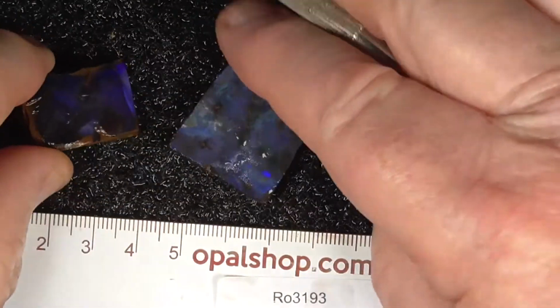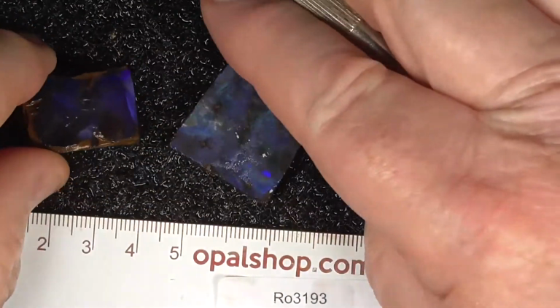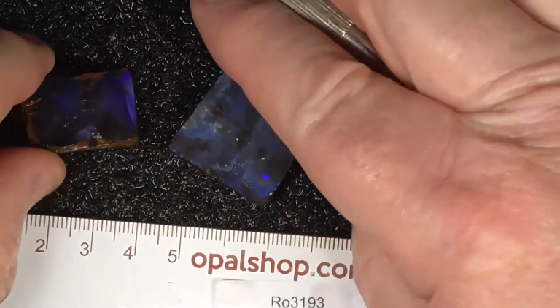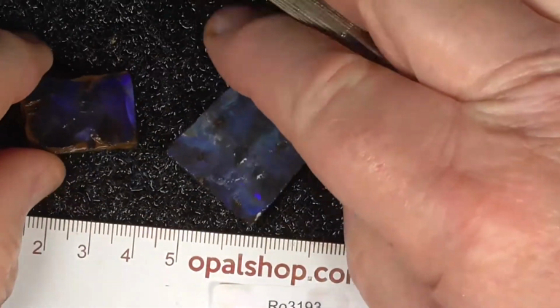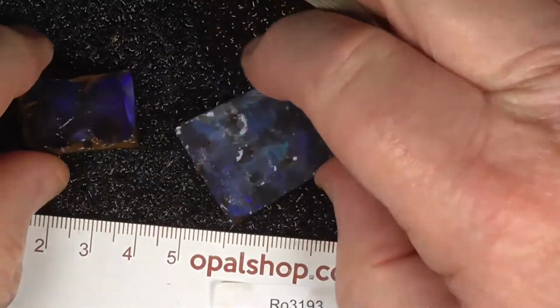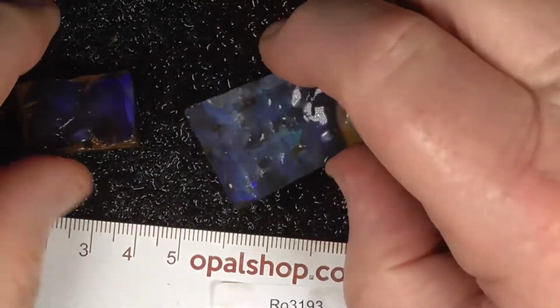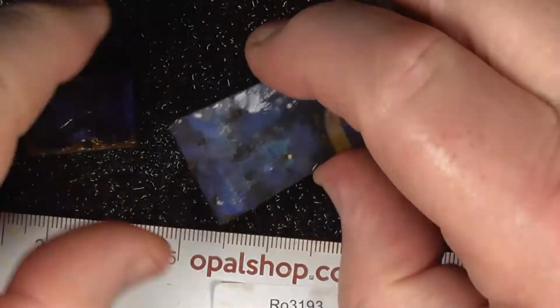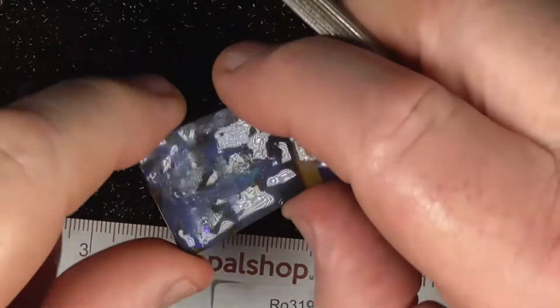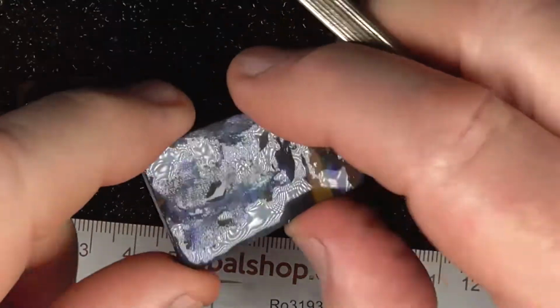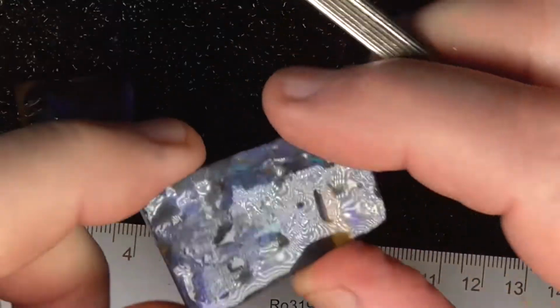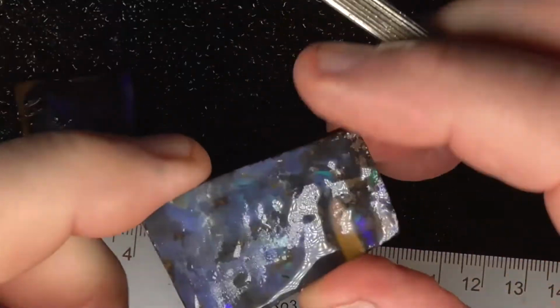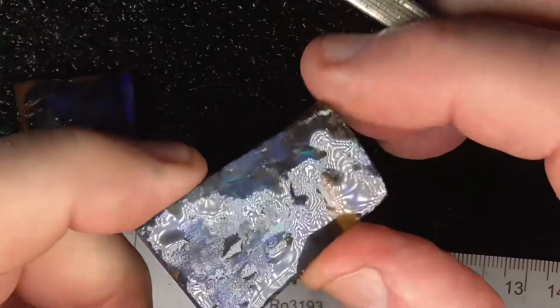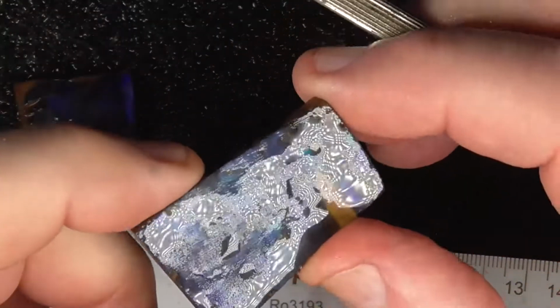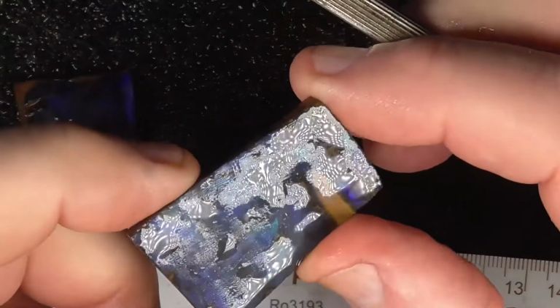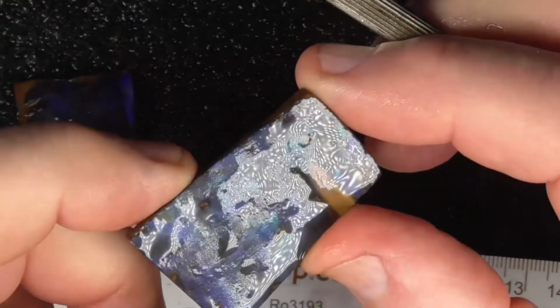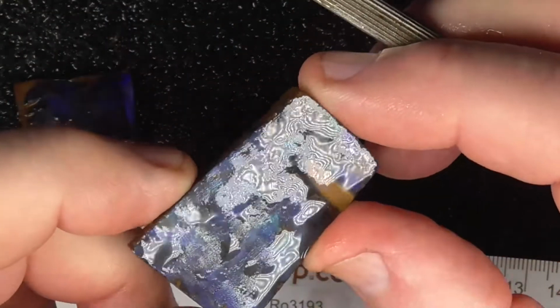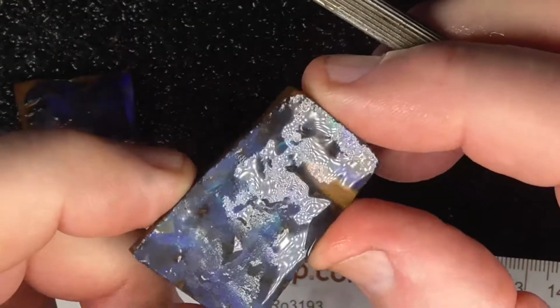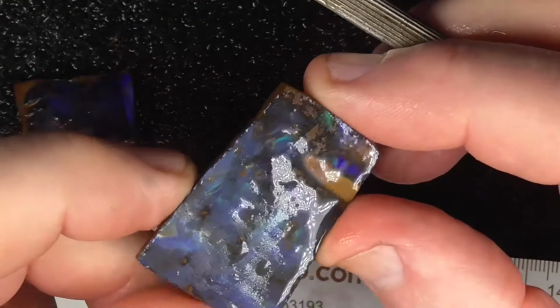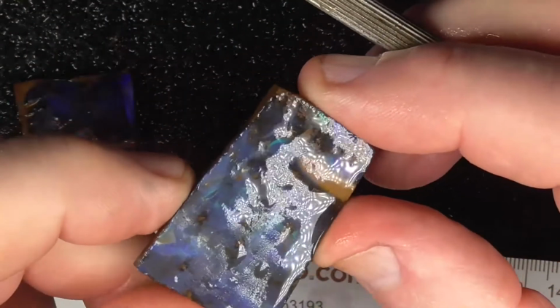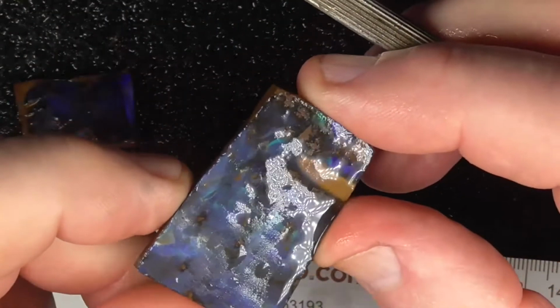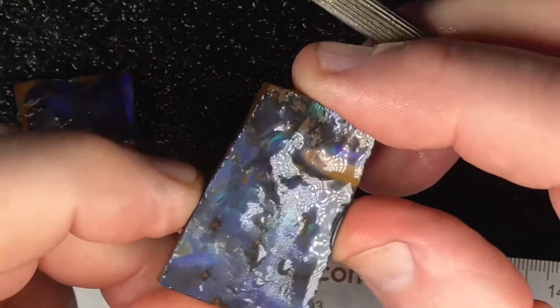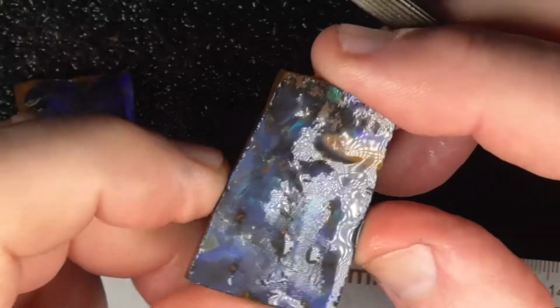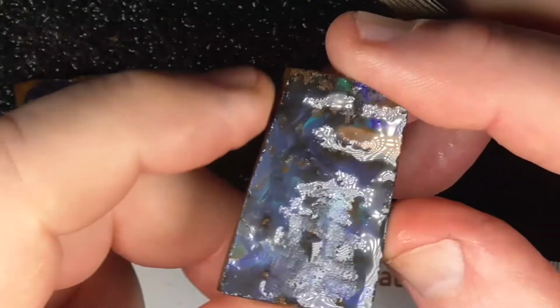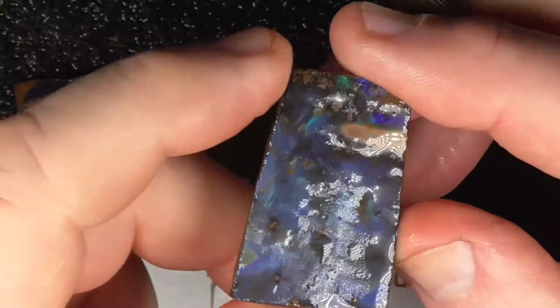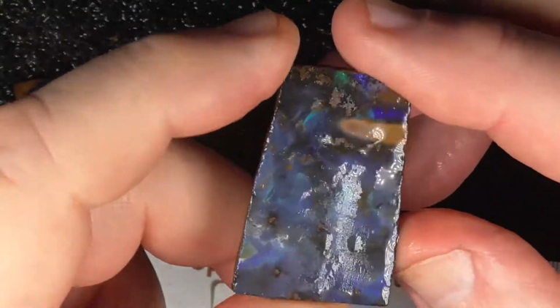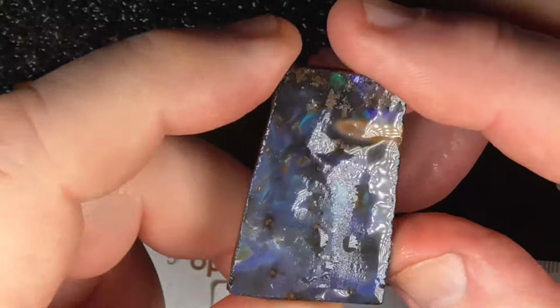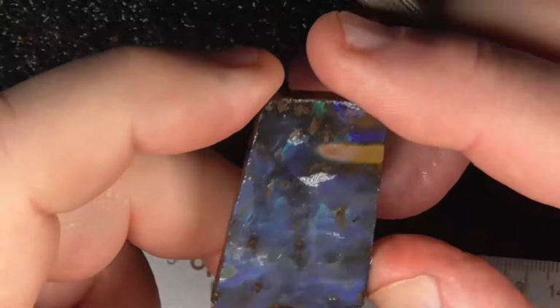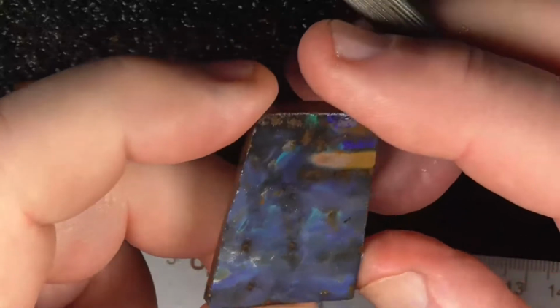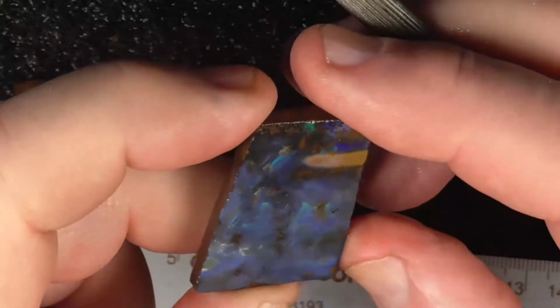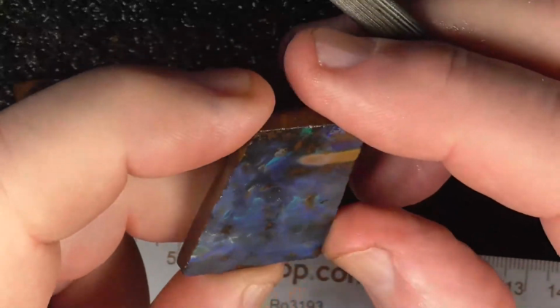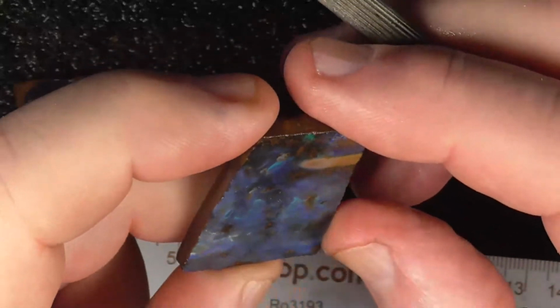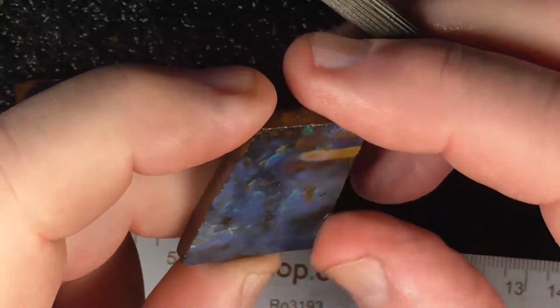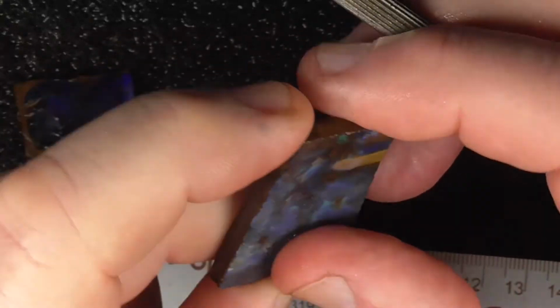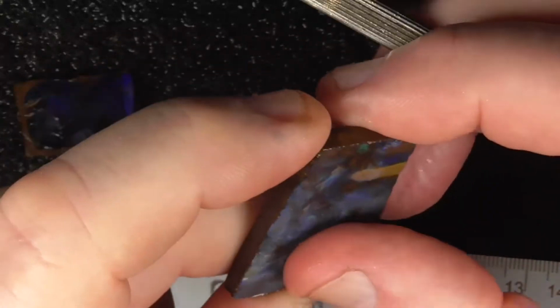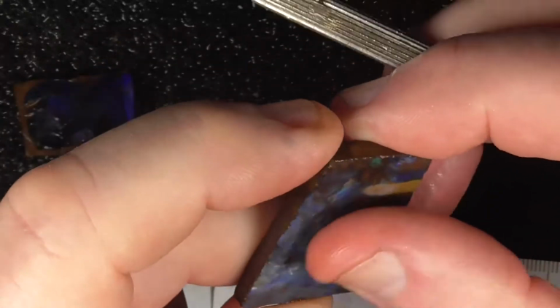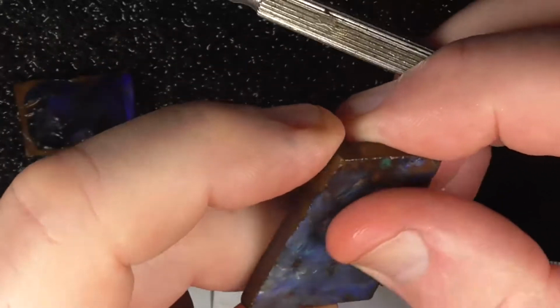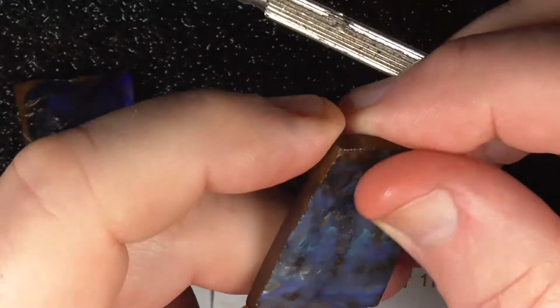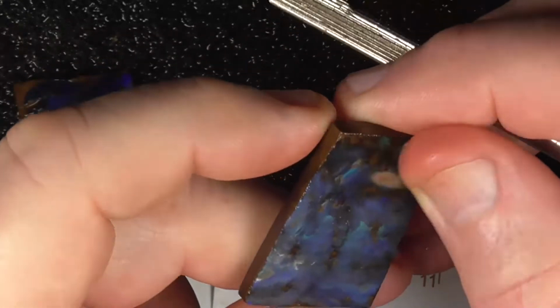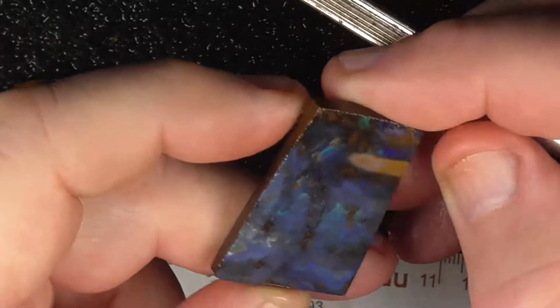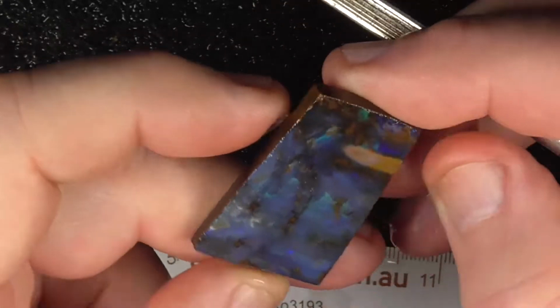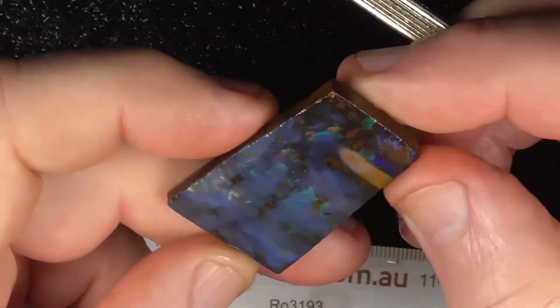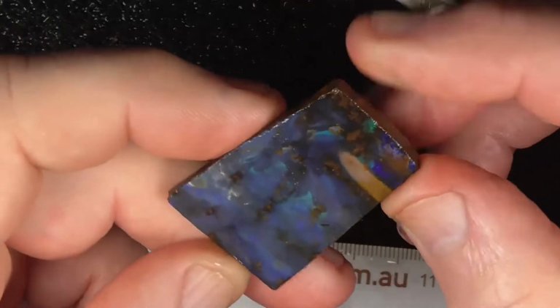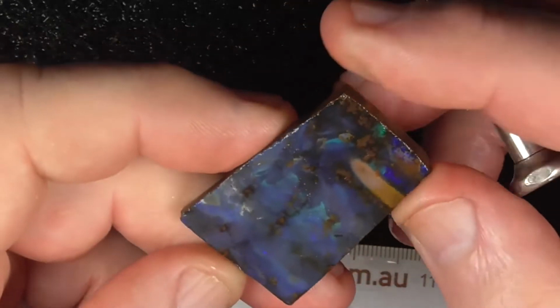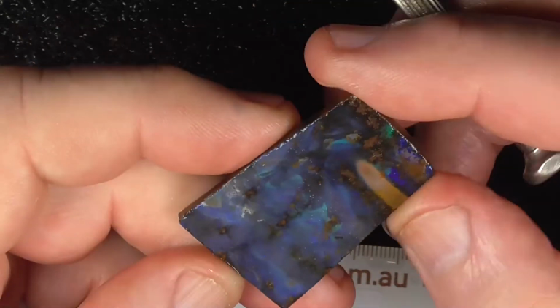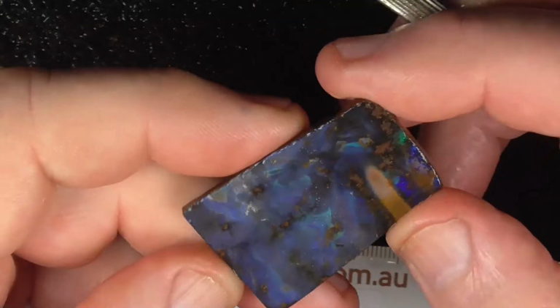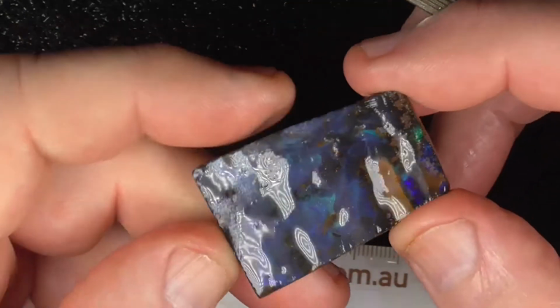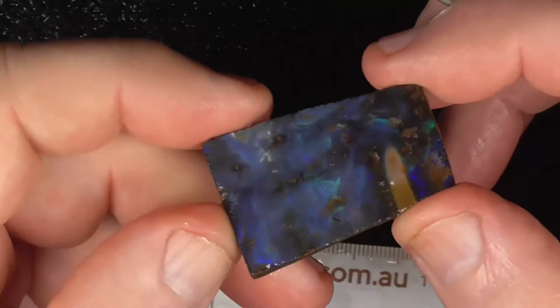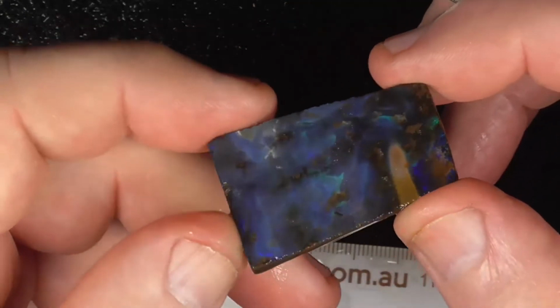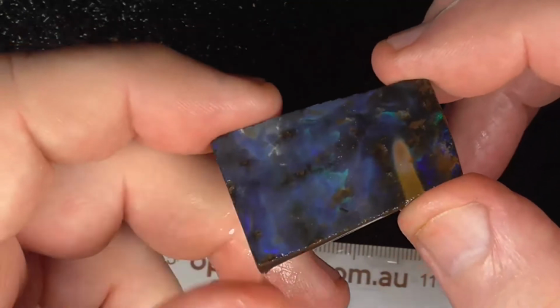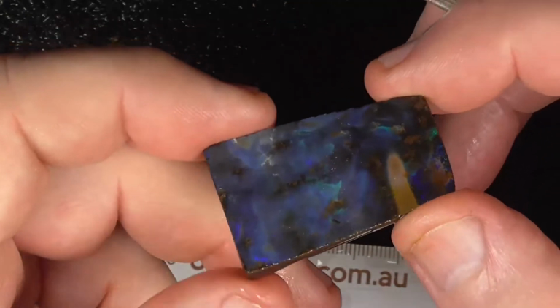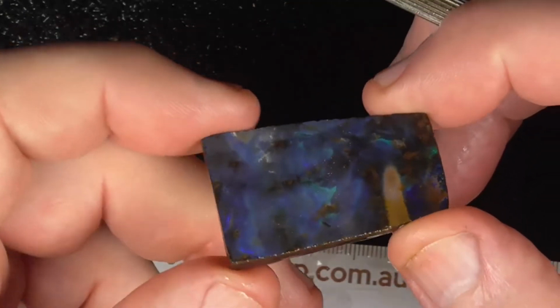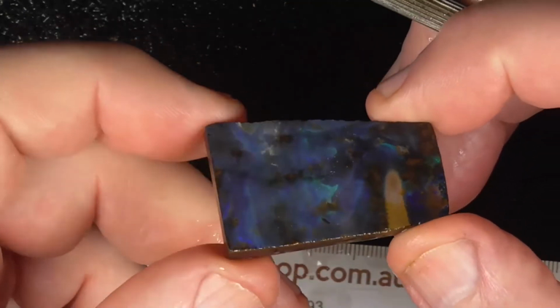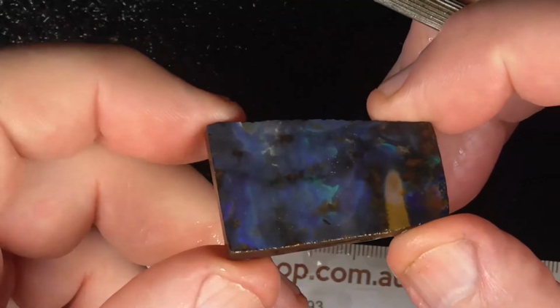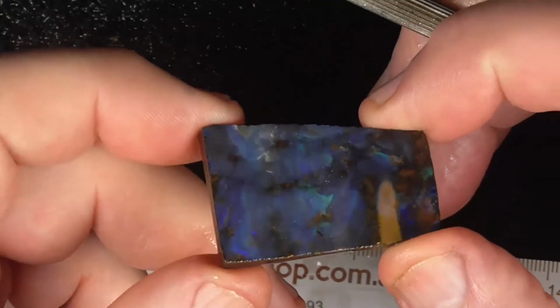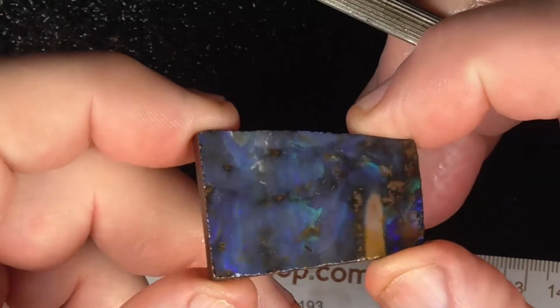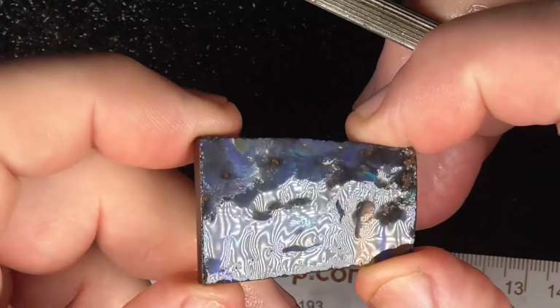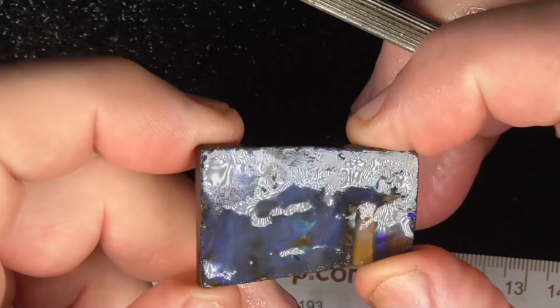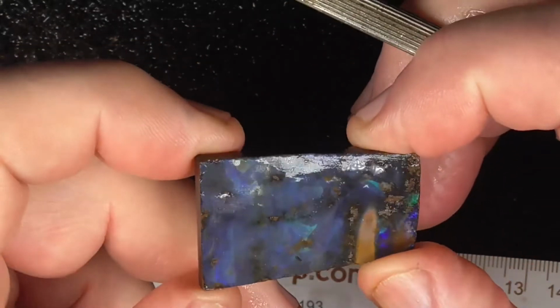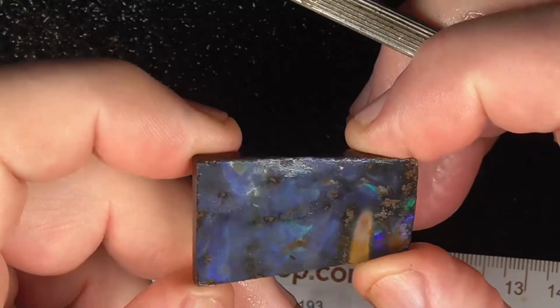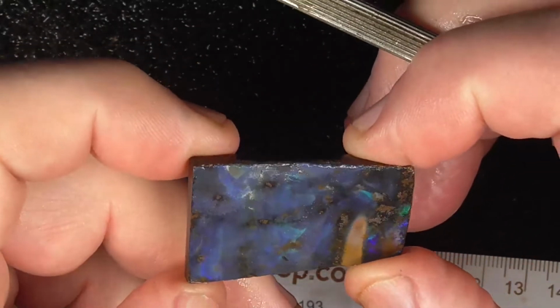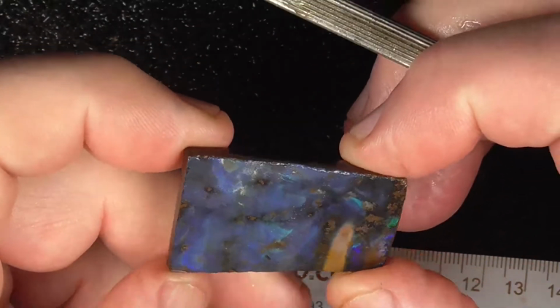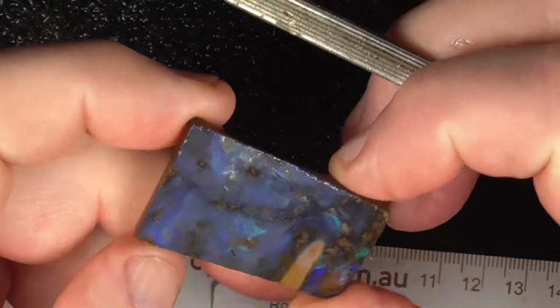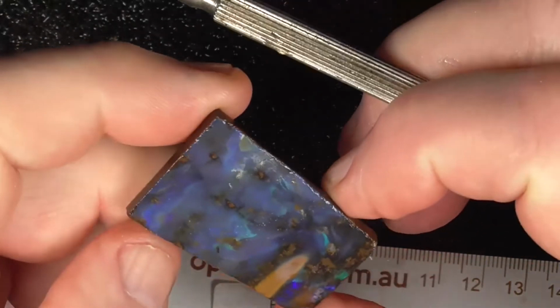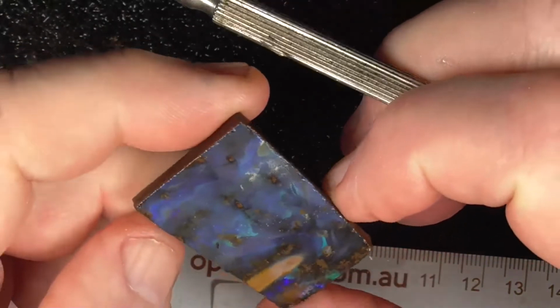The other piece is more of a picture stone piece, with an undulating surface.